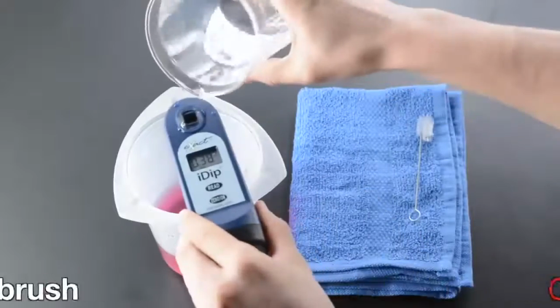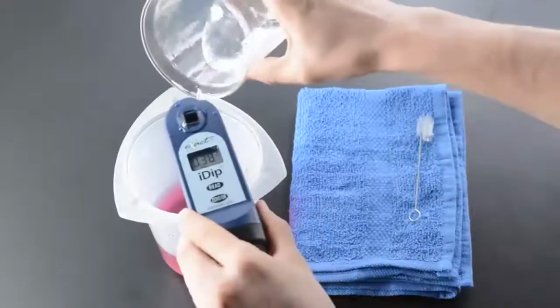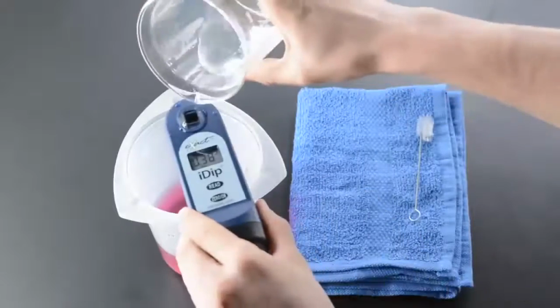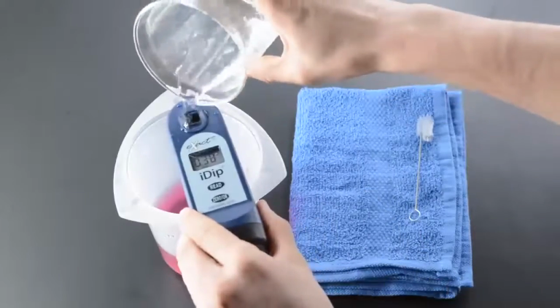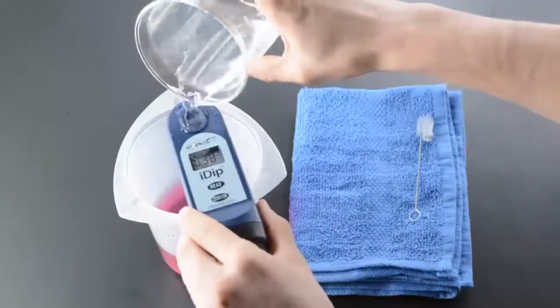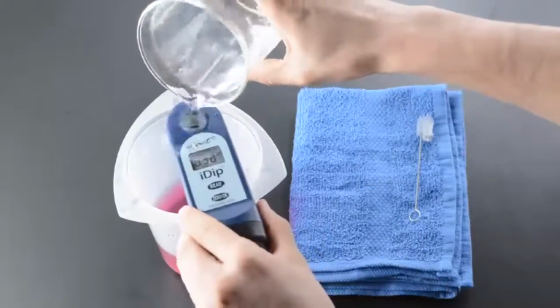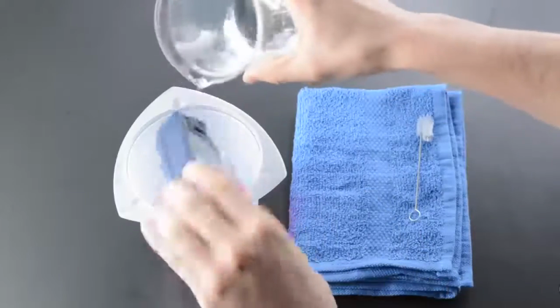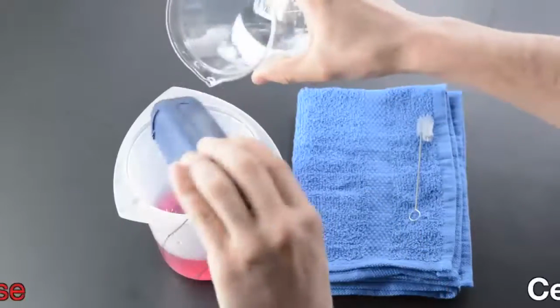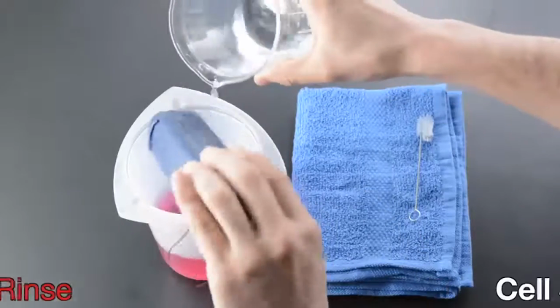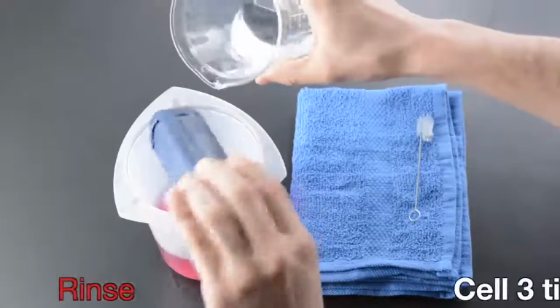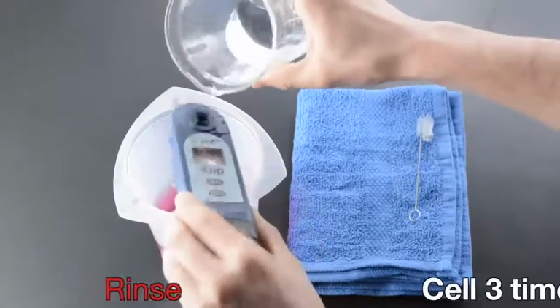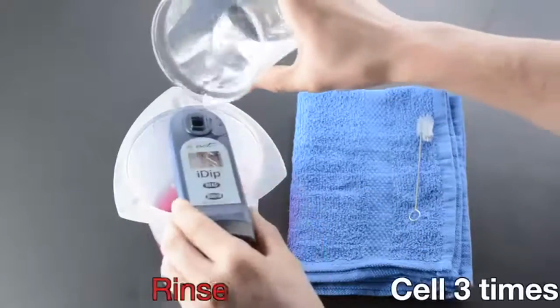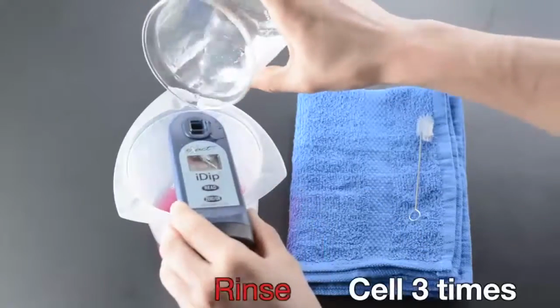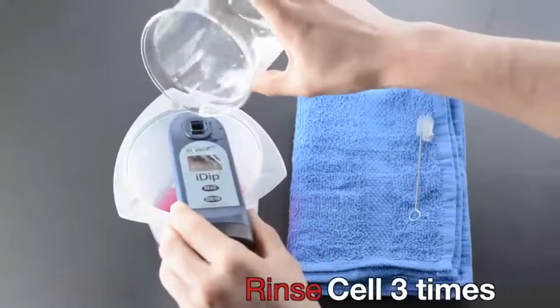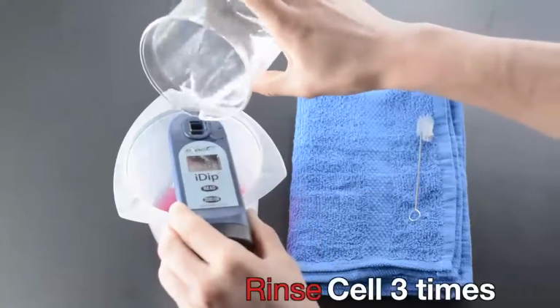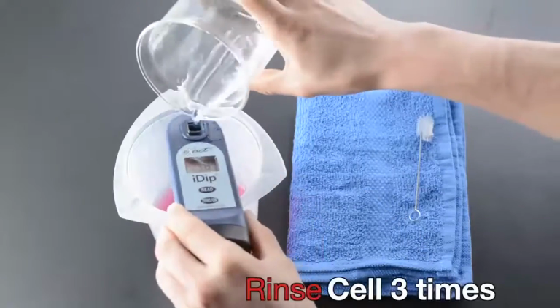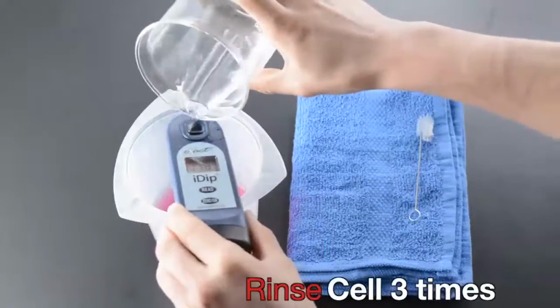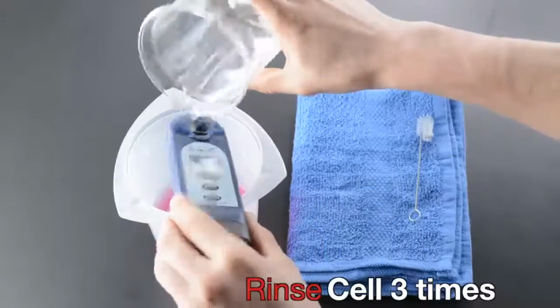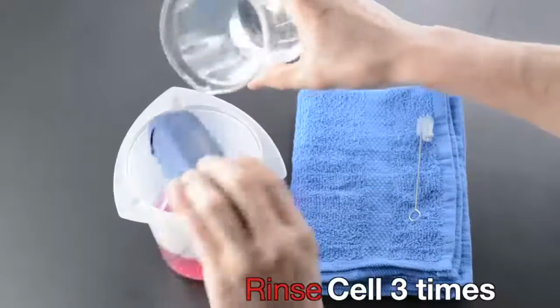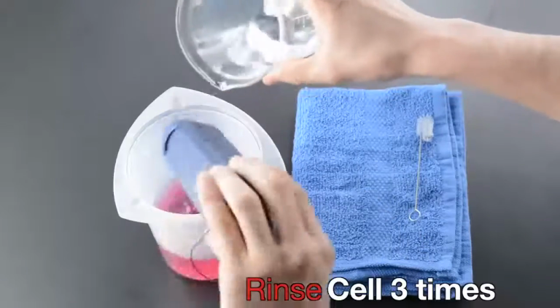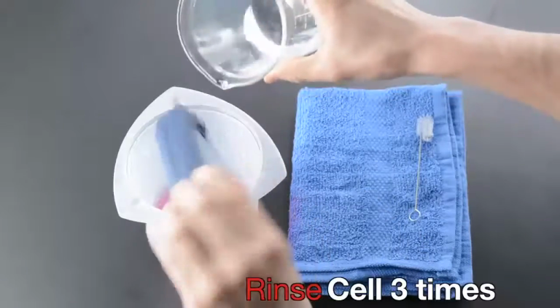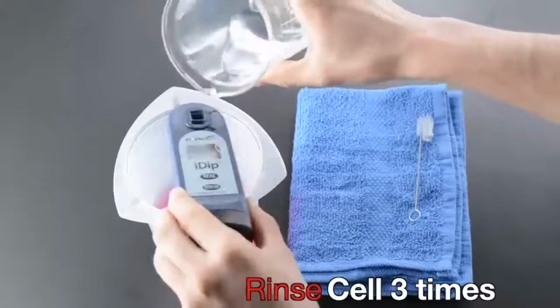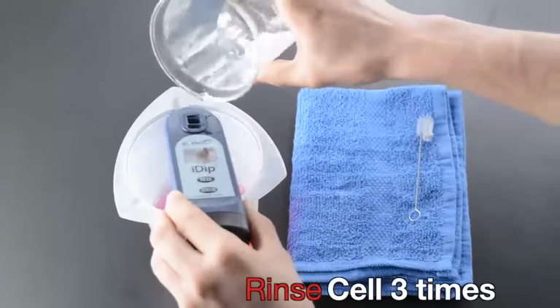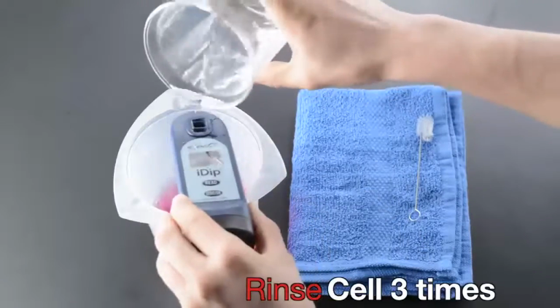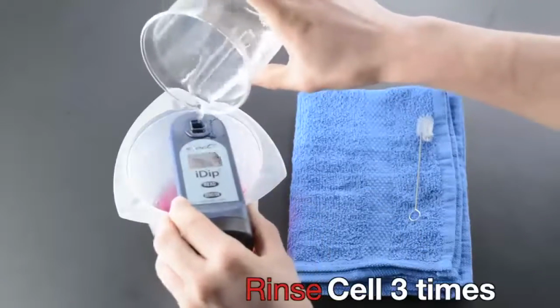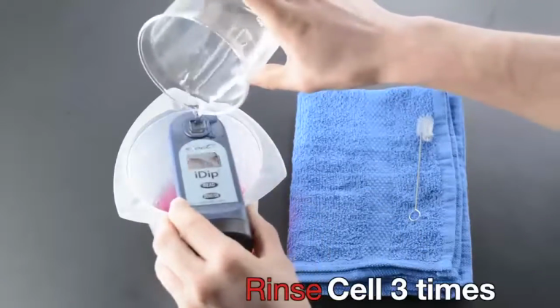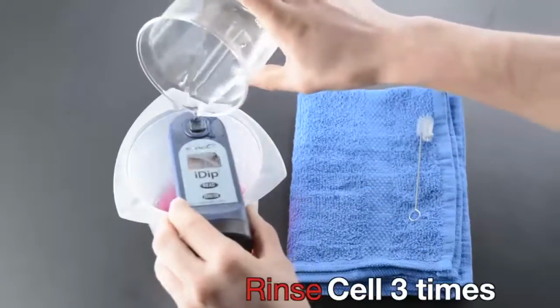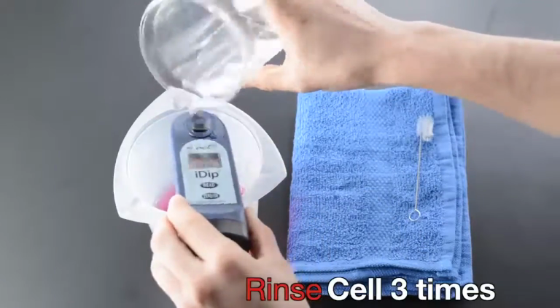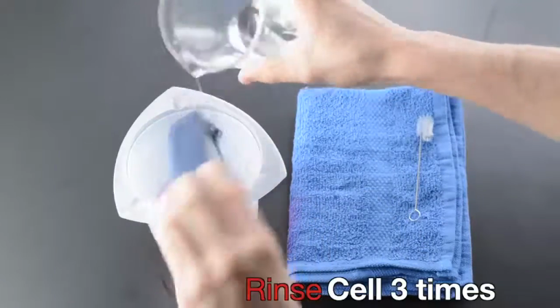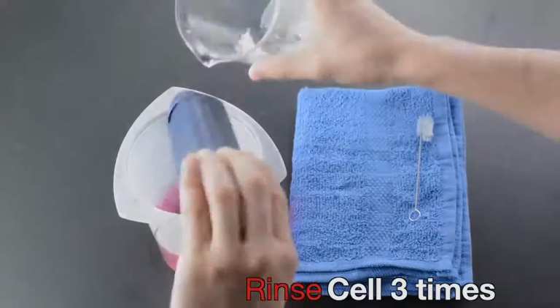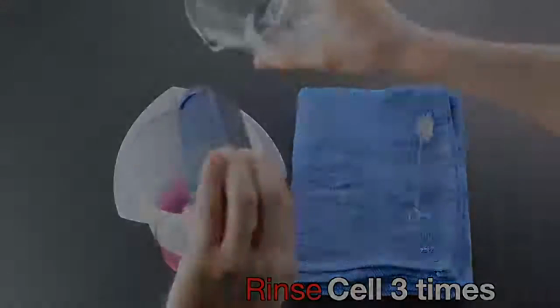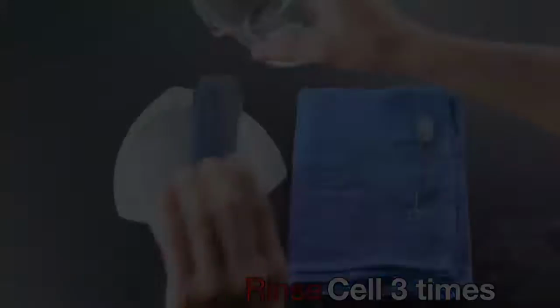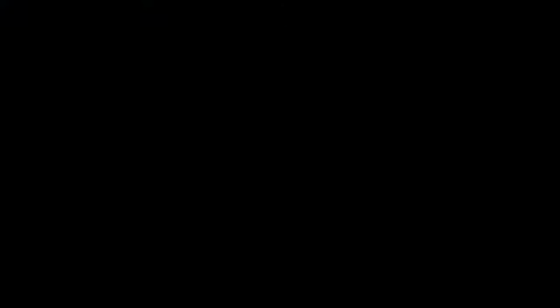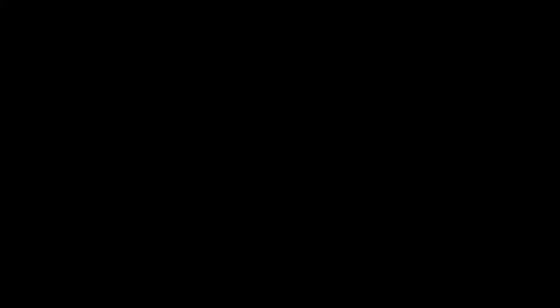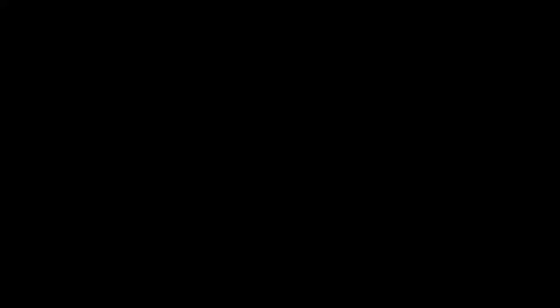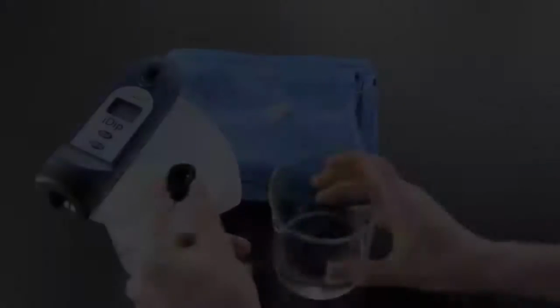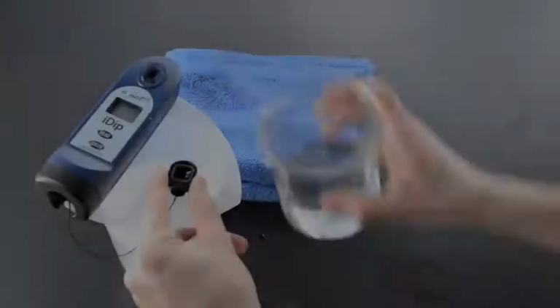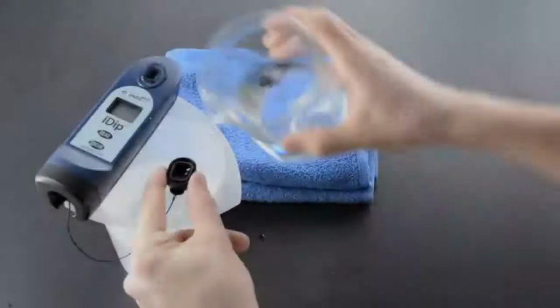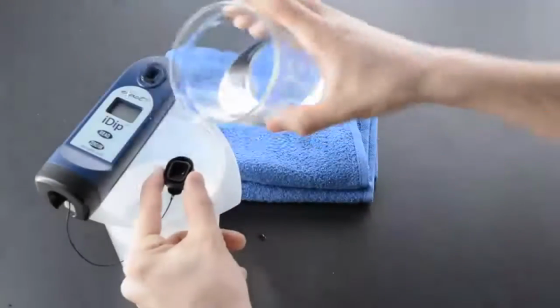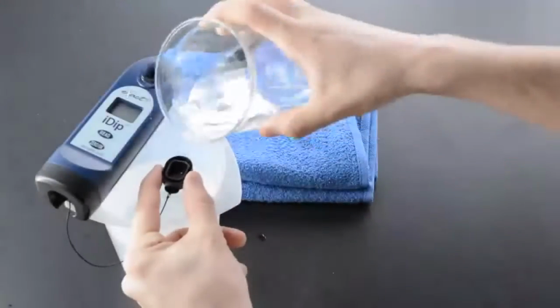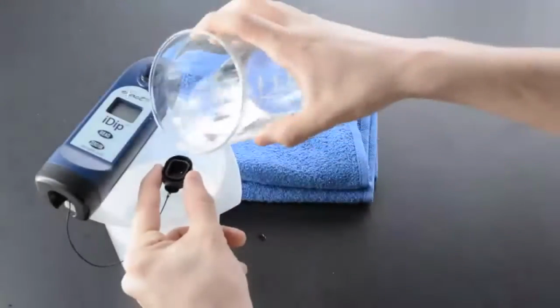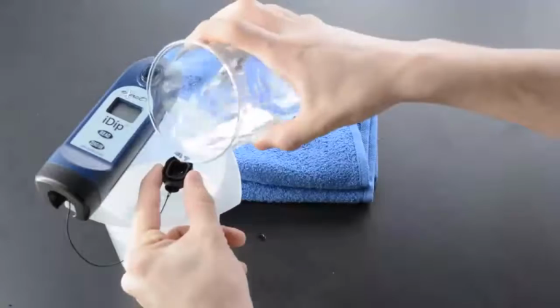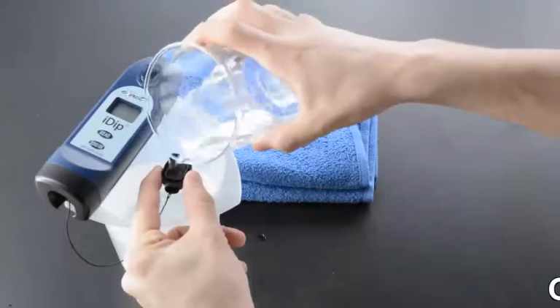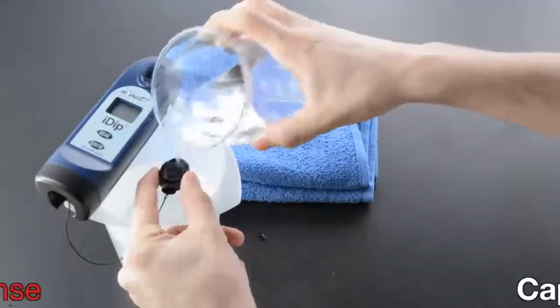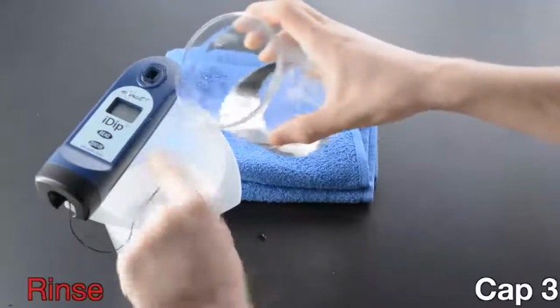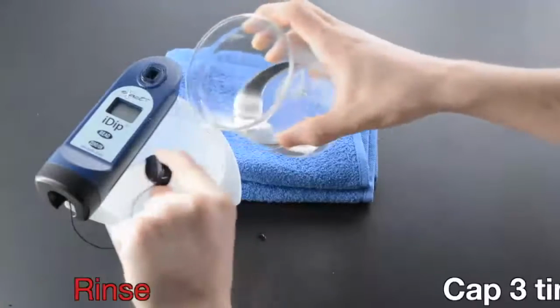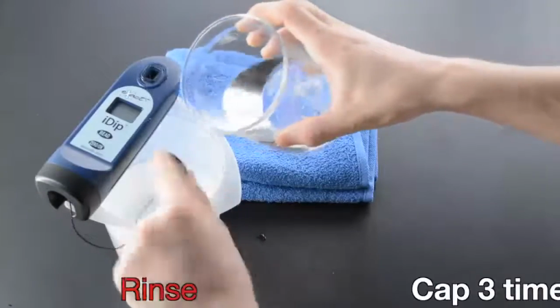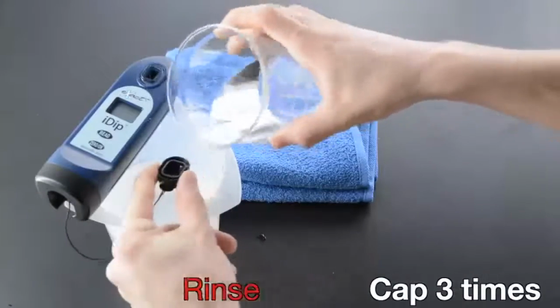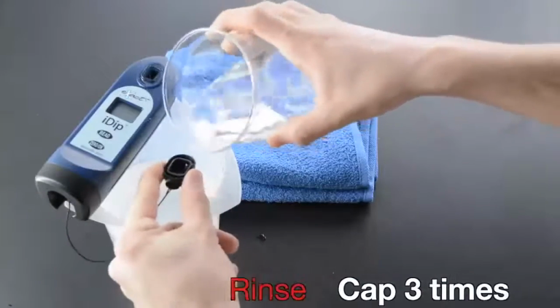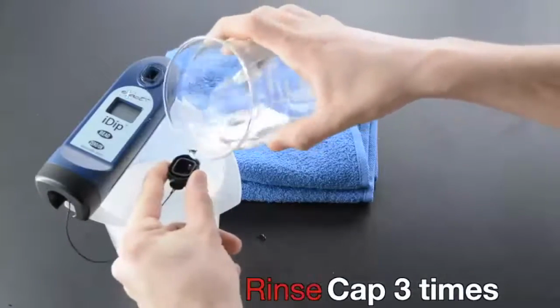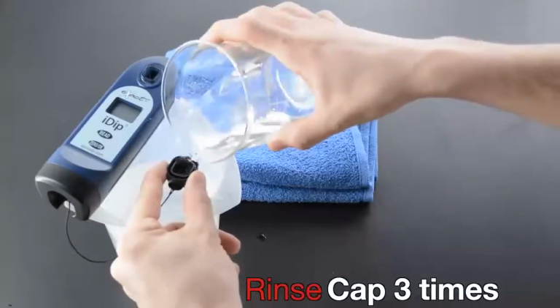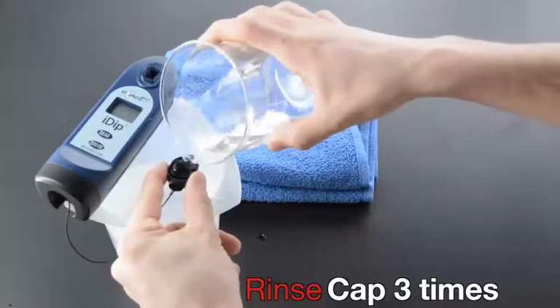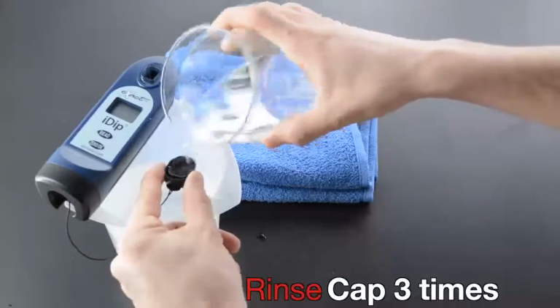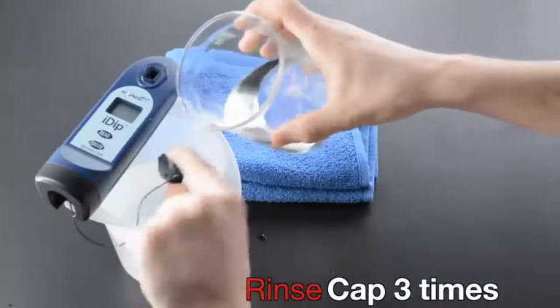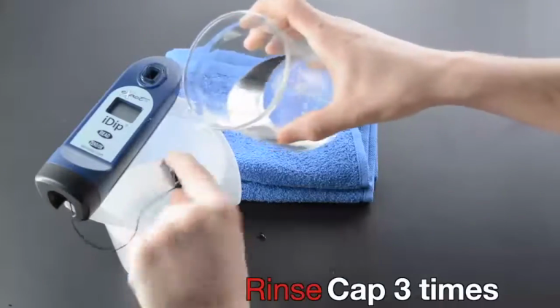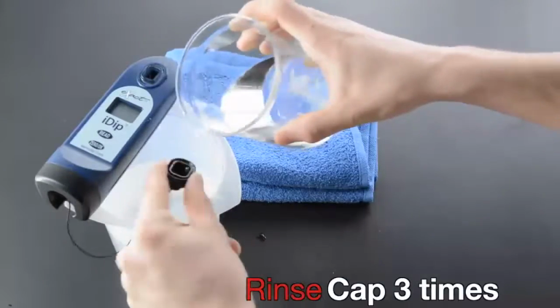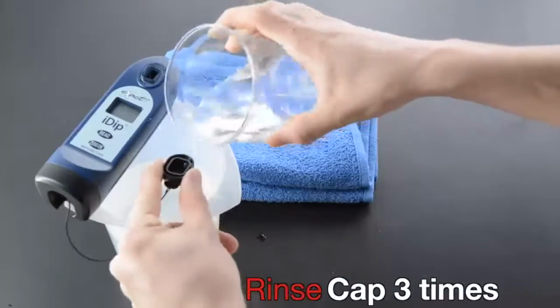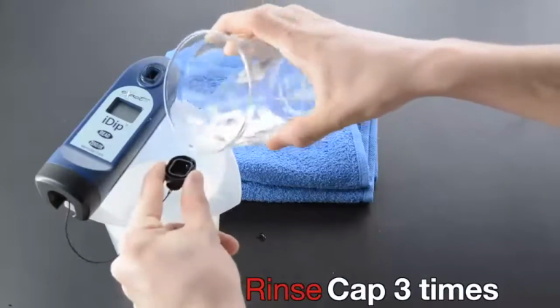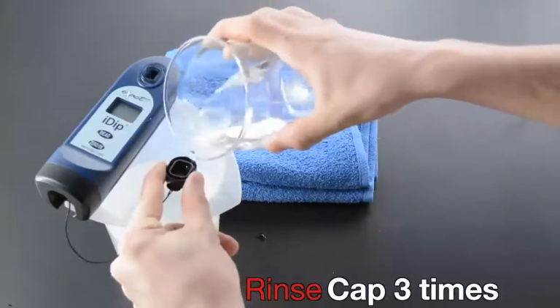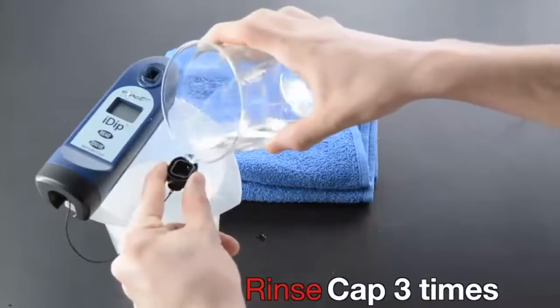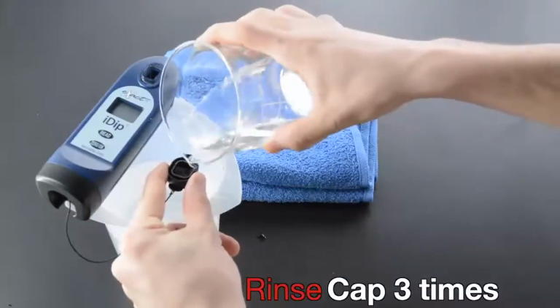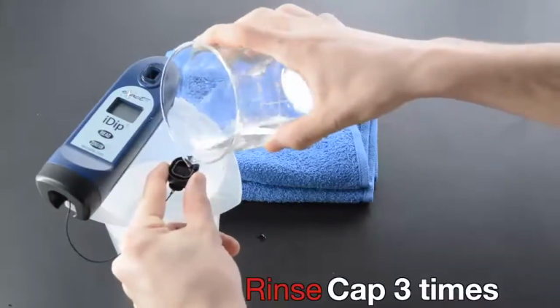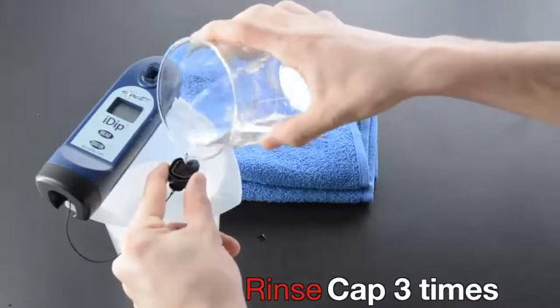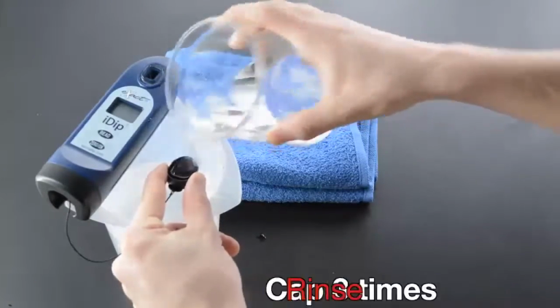Rinse cell three times and rinse cap three times.